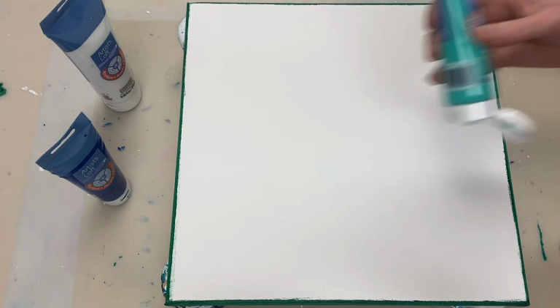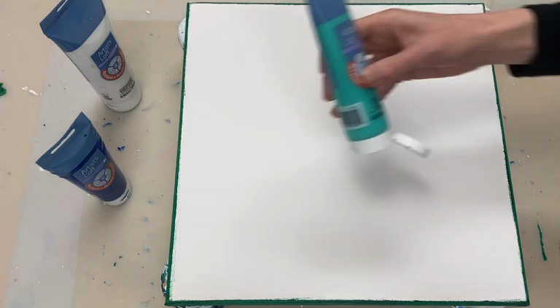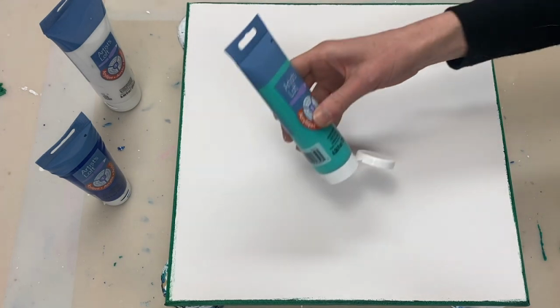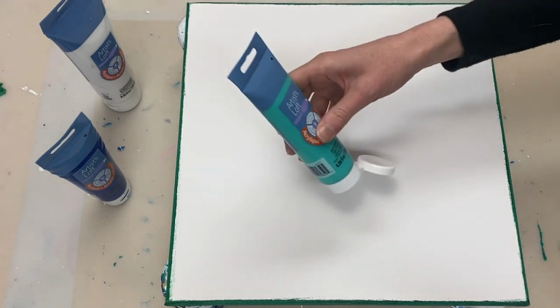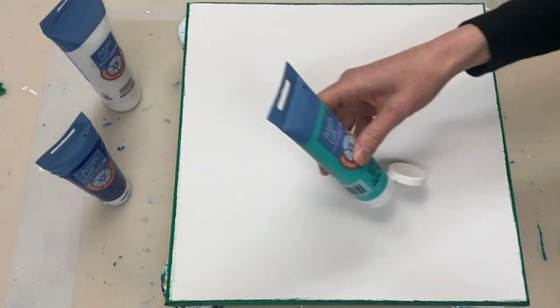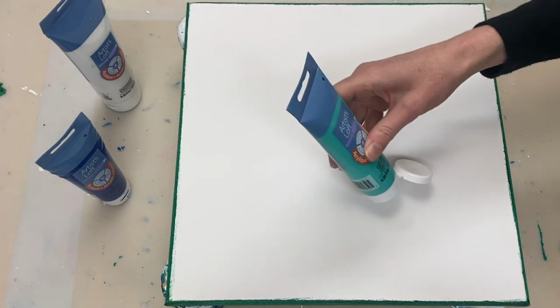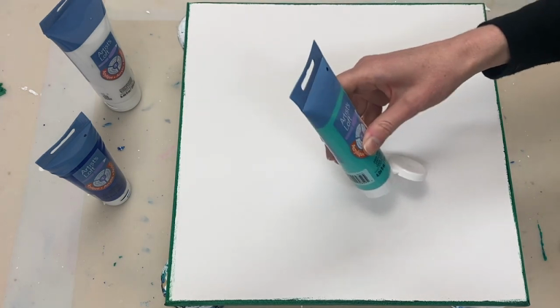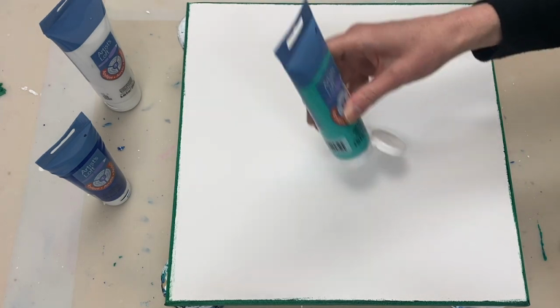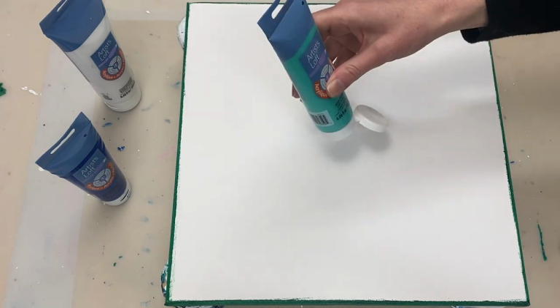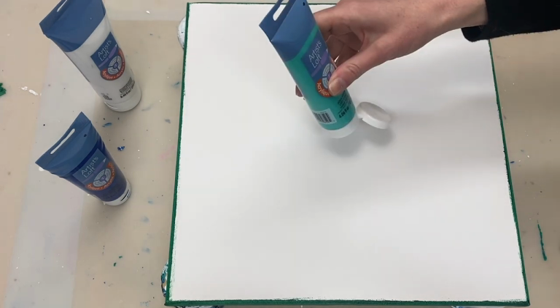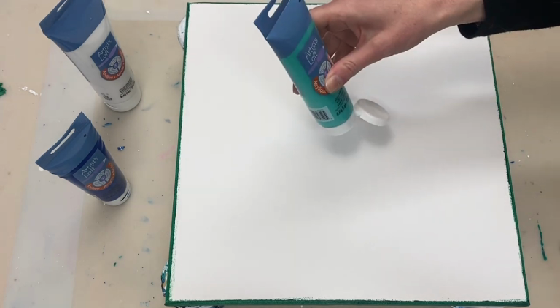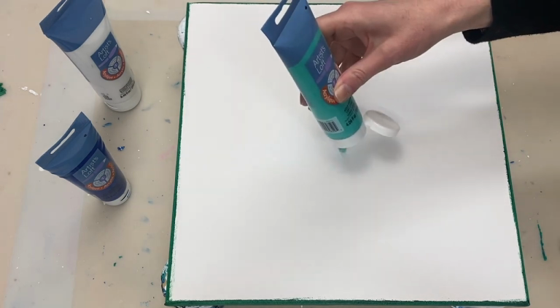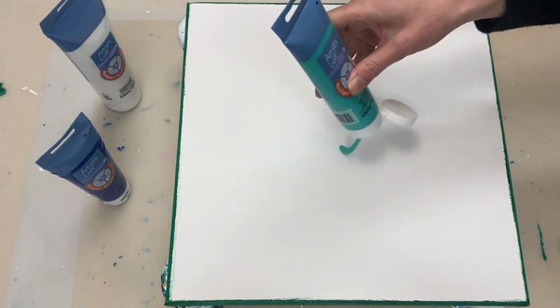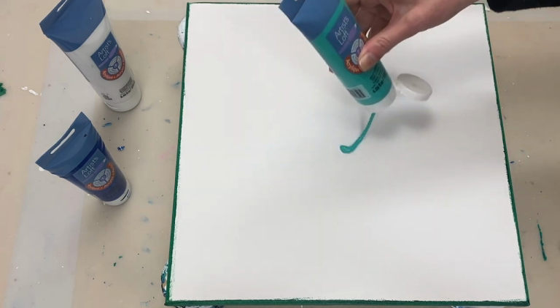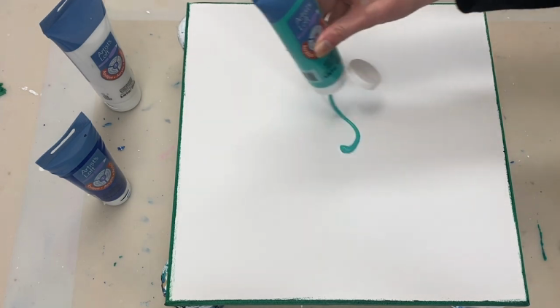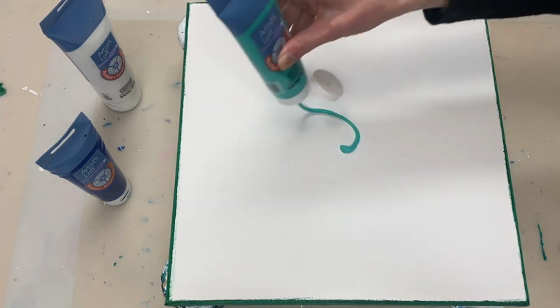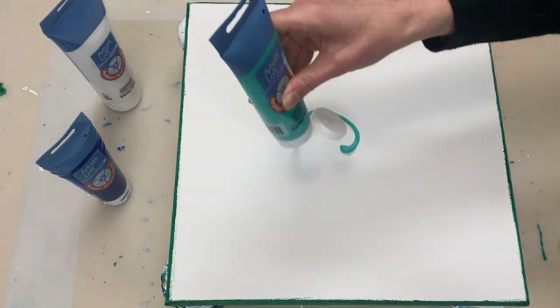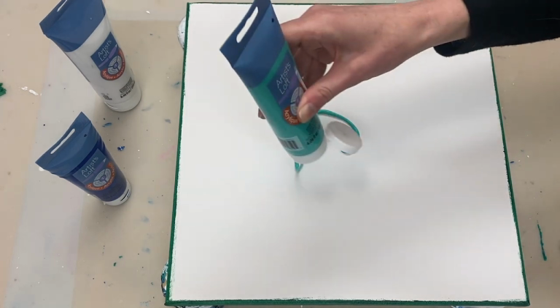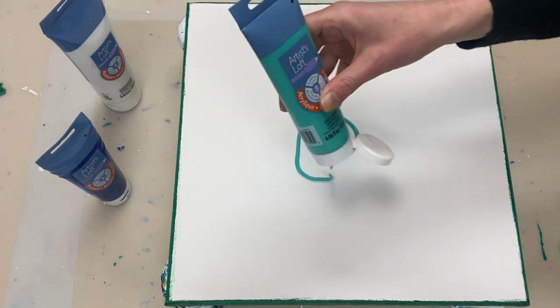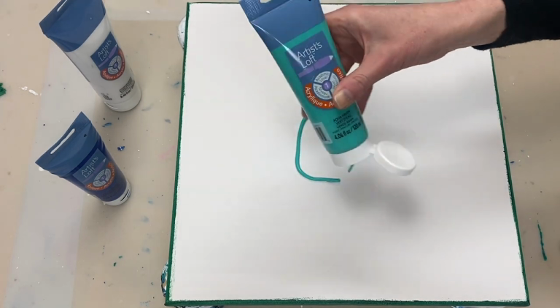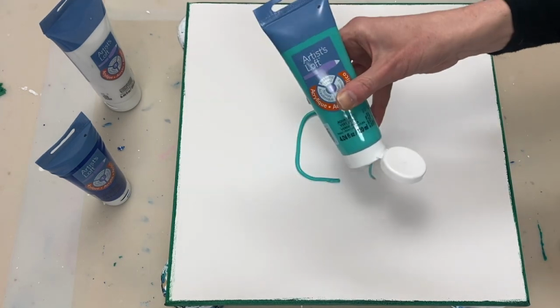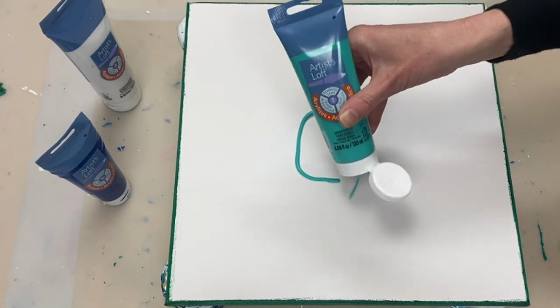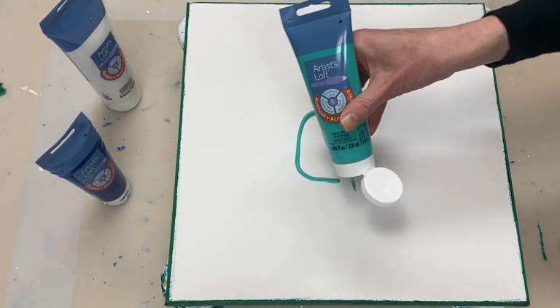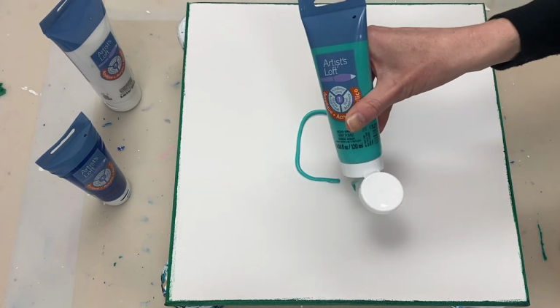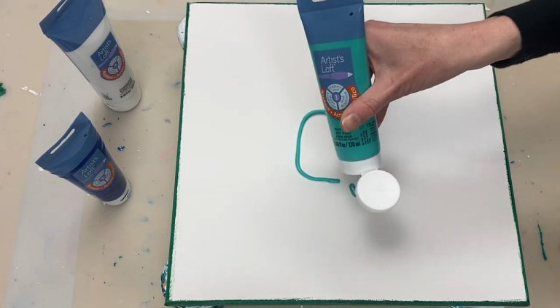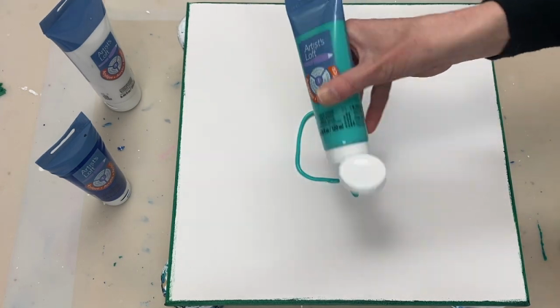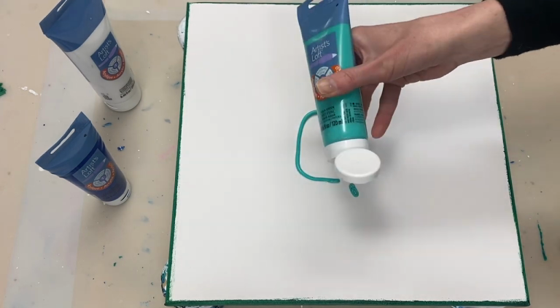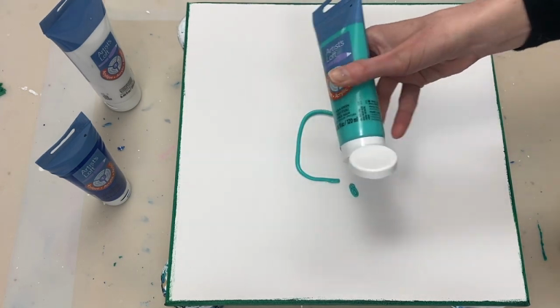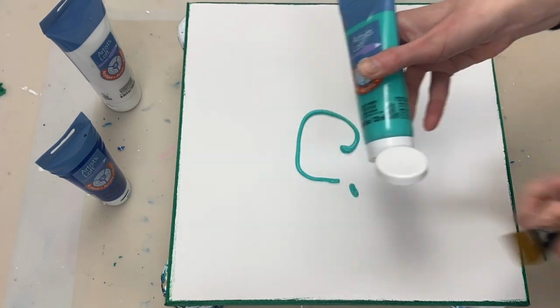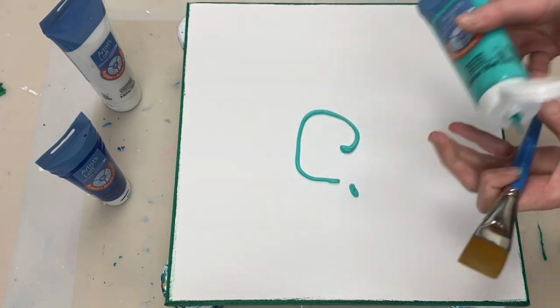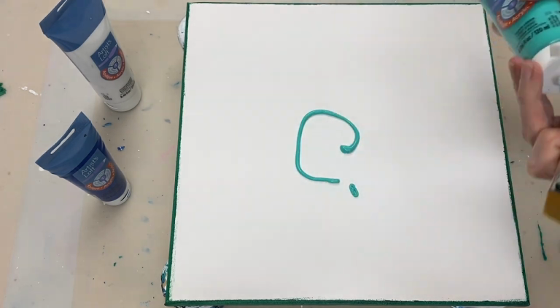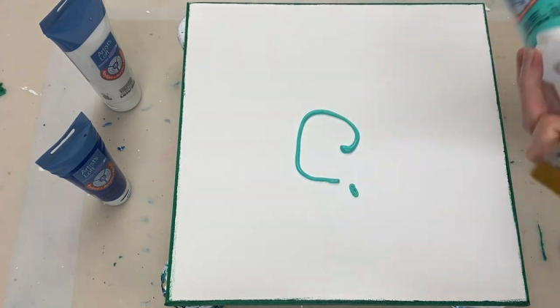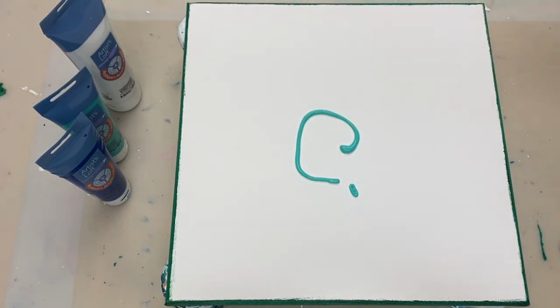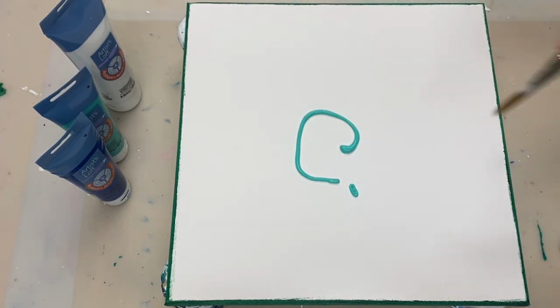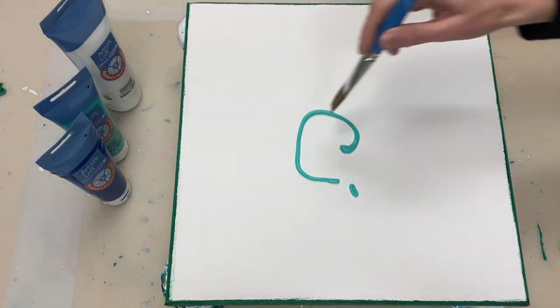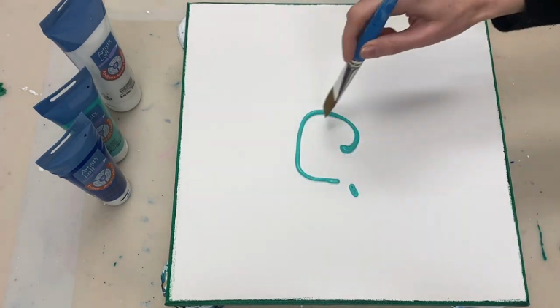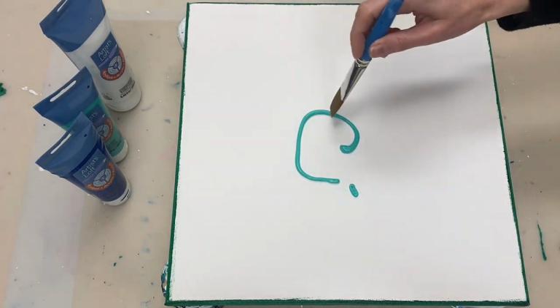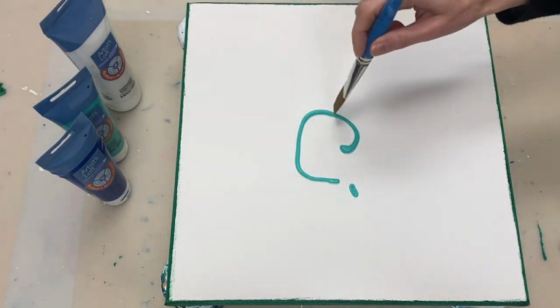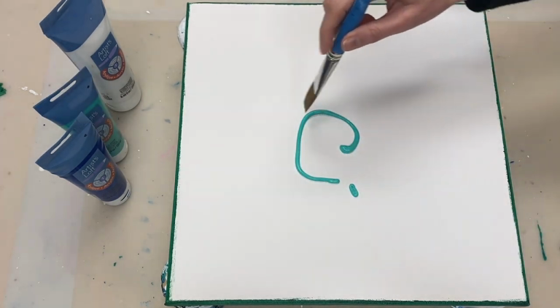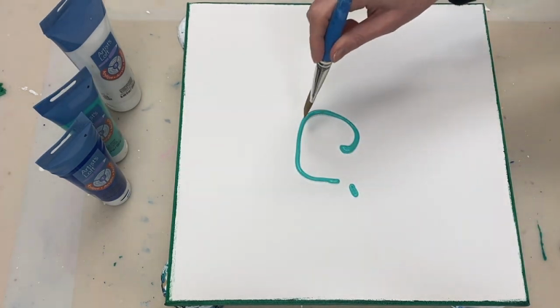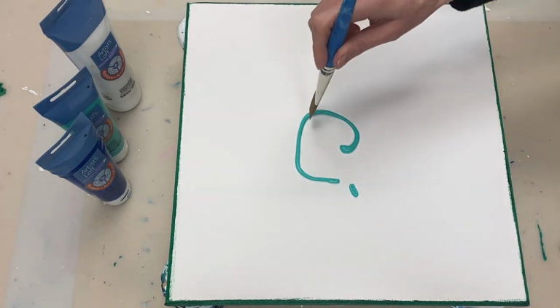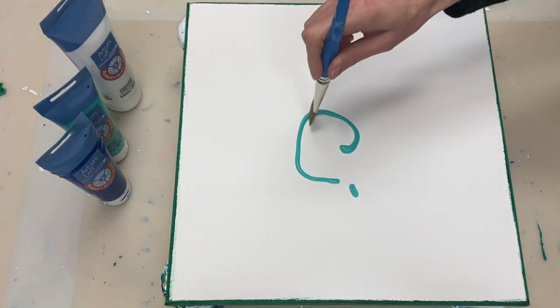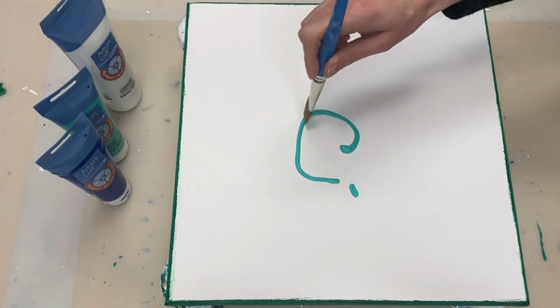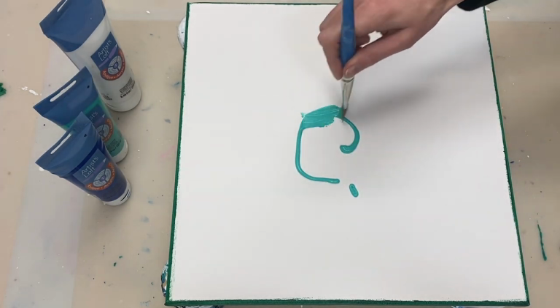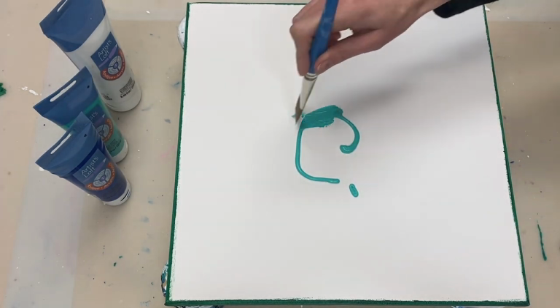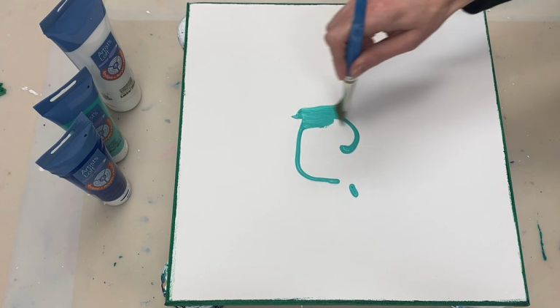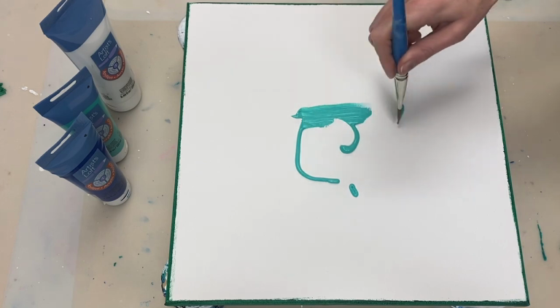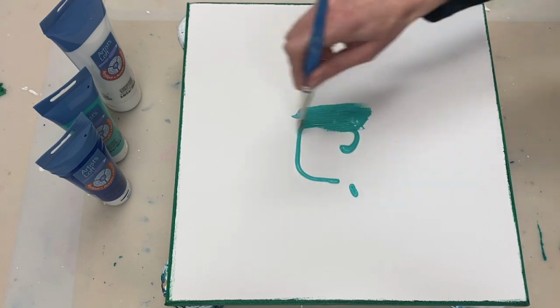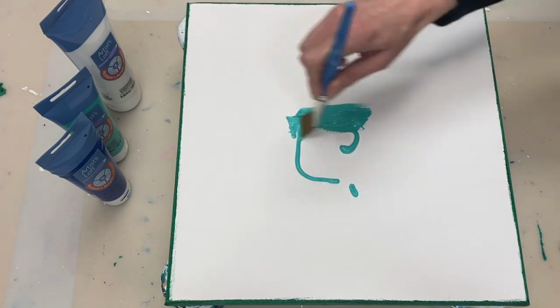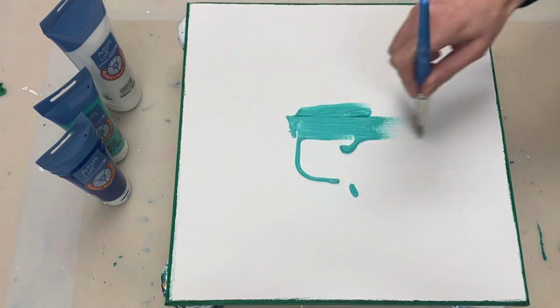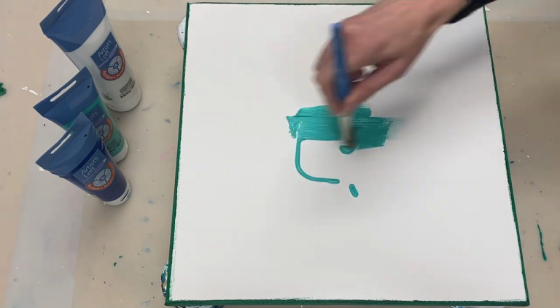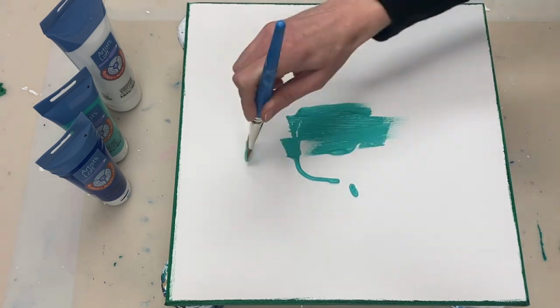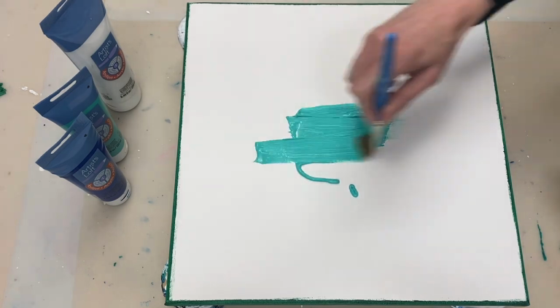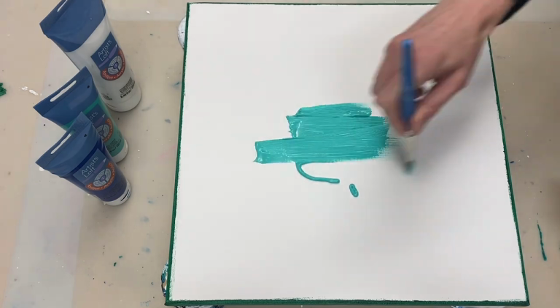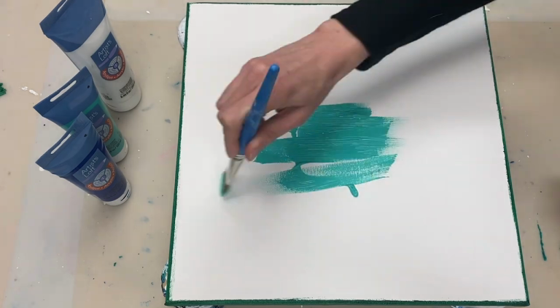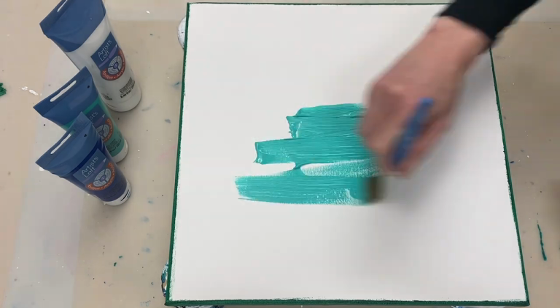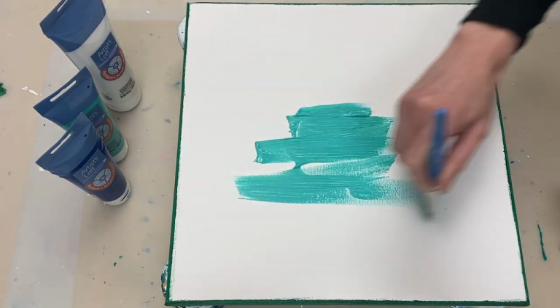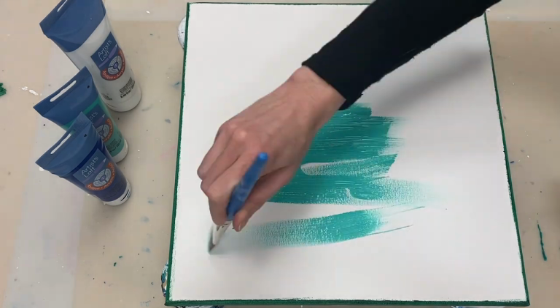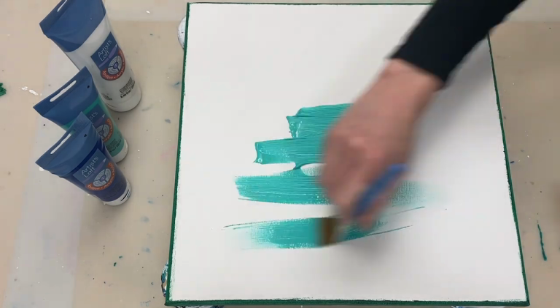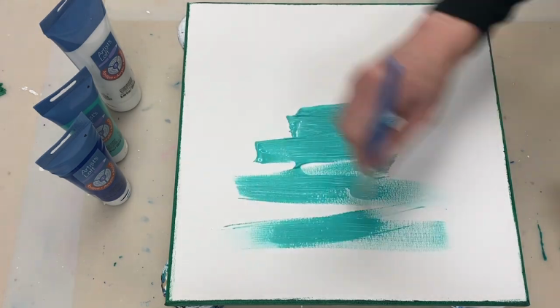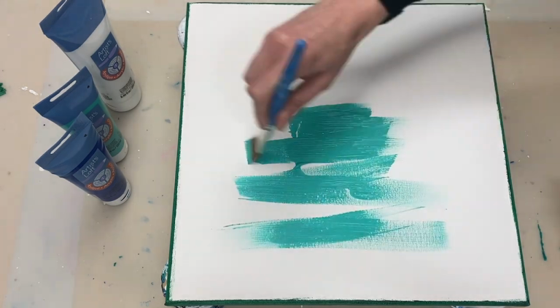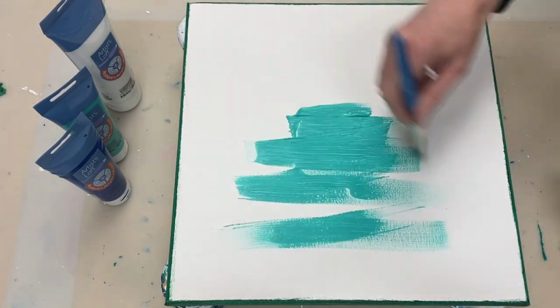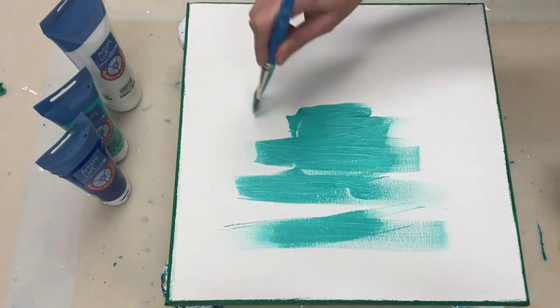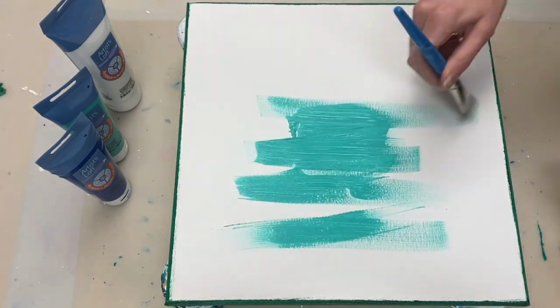Hi guys, thanks for joining me. Today I'm going to be creating a fish using both the chain pull and acrylic swipe techniques.